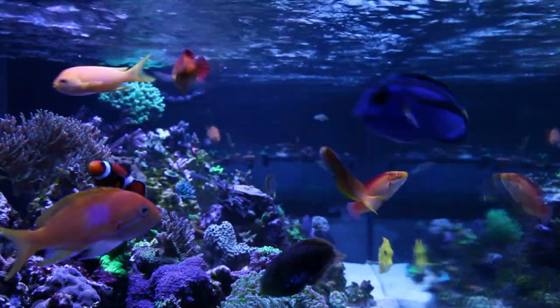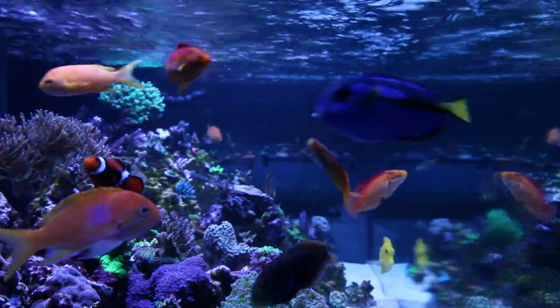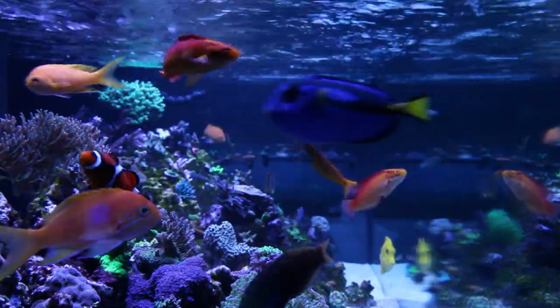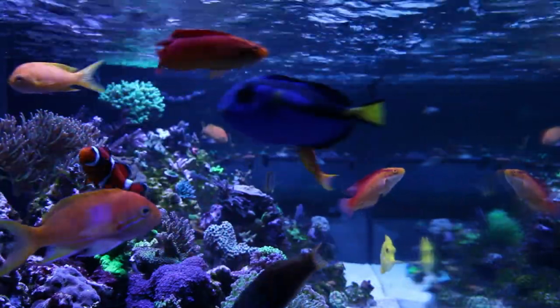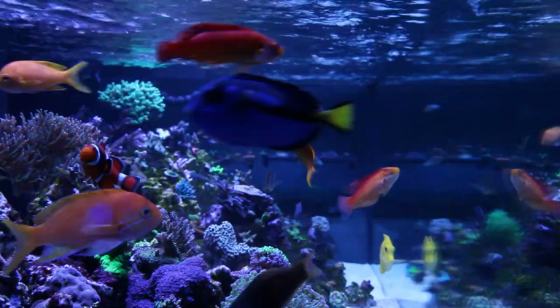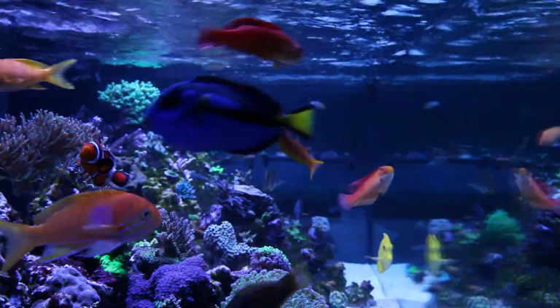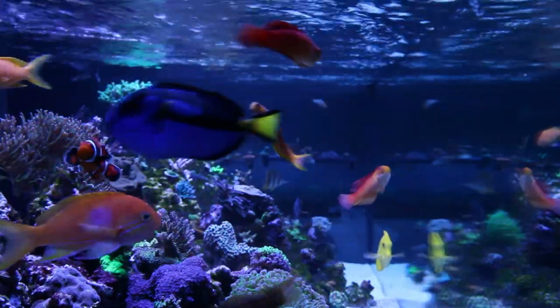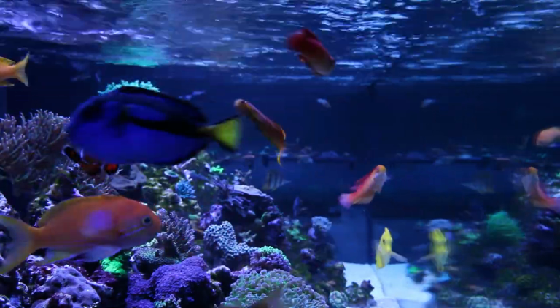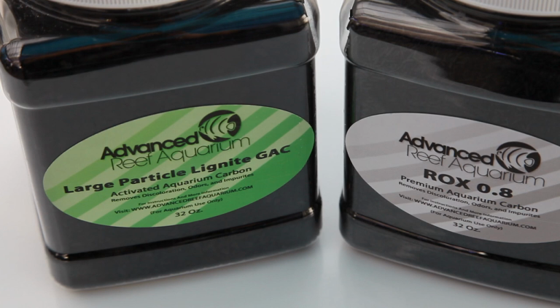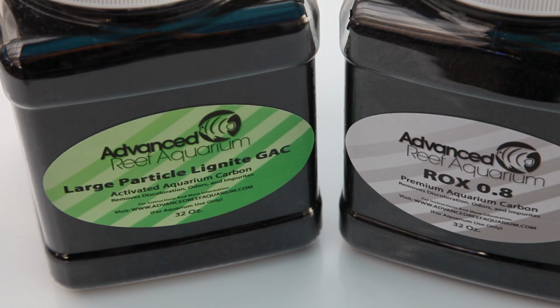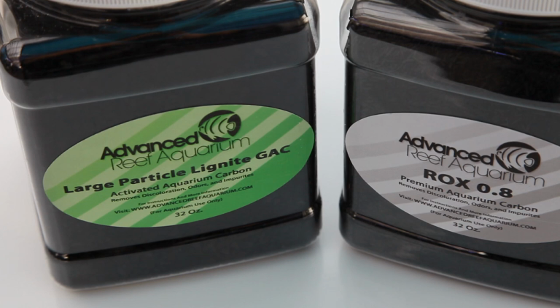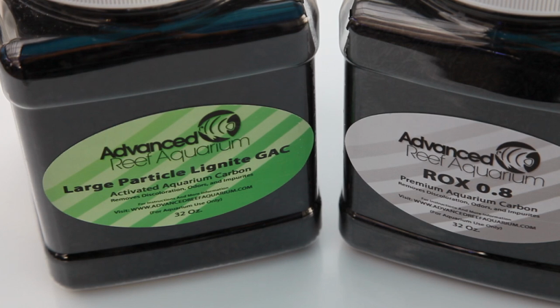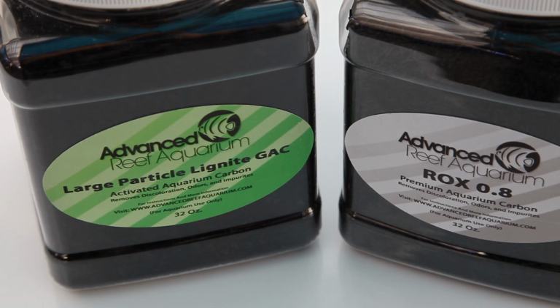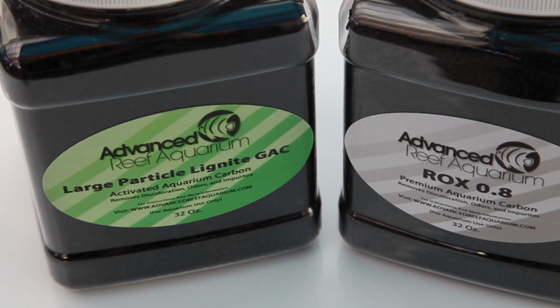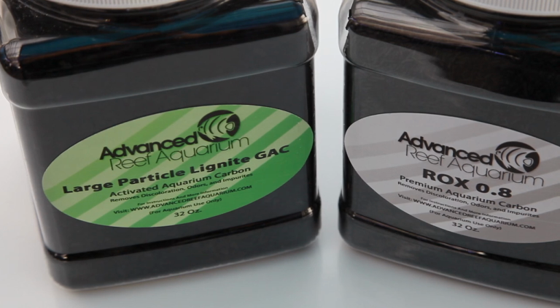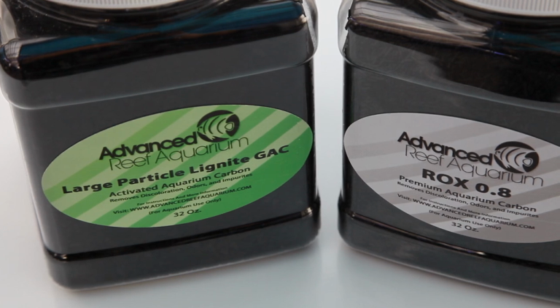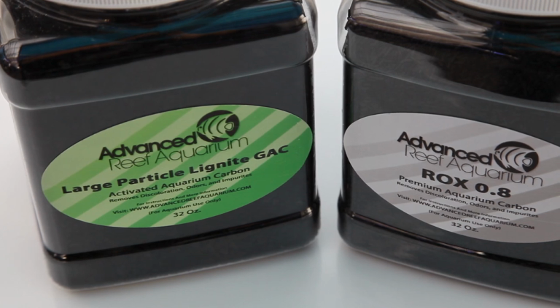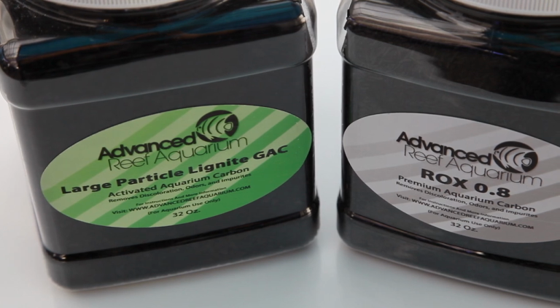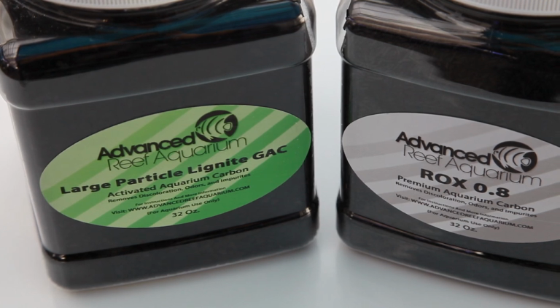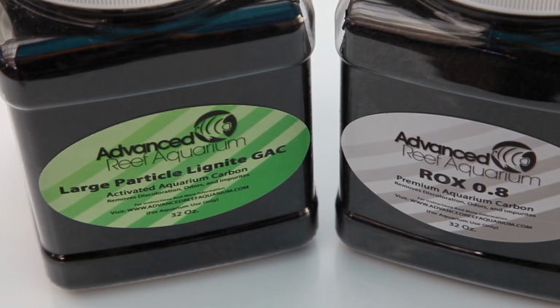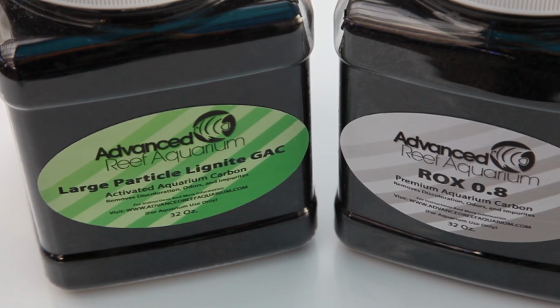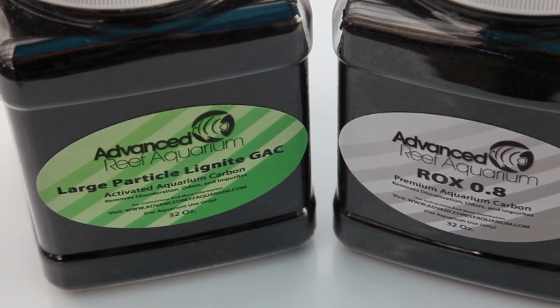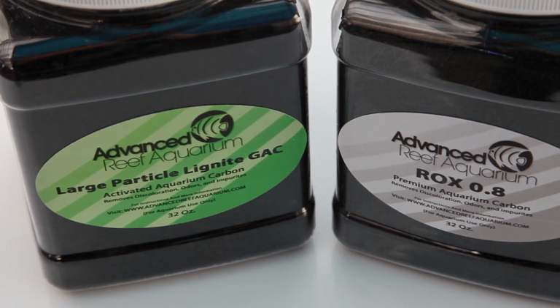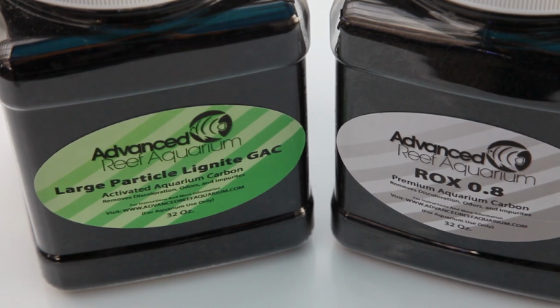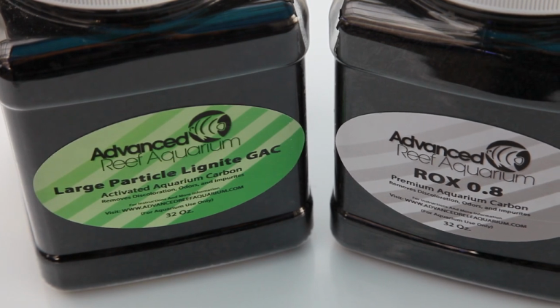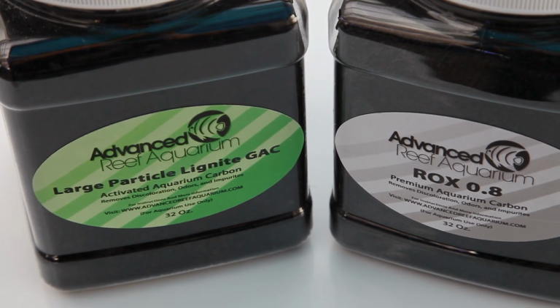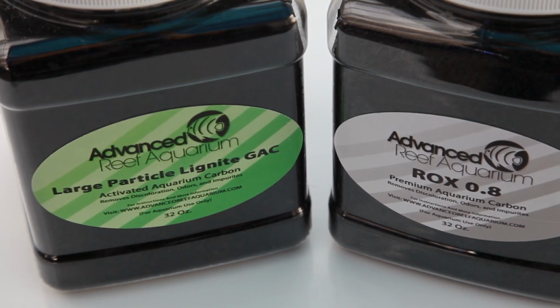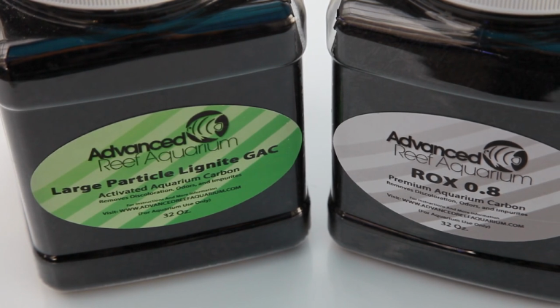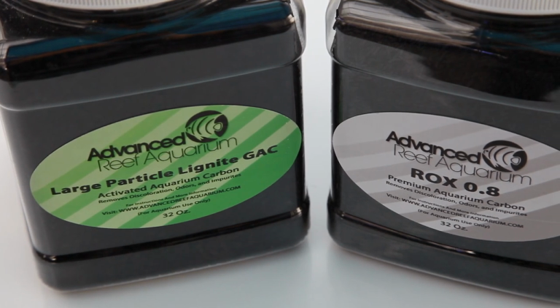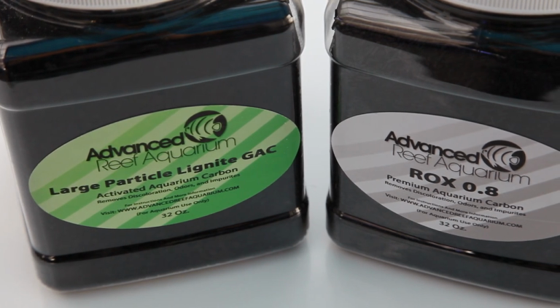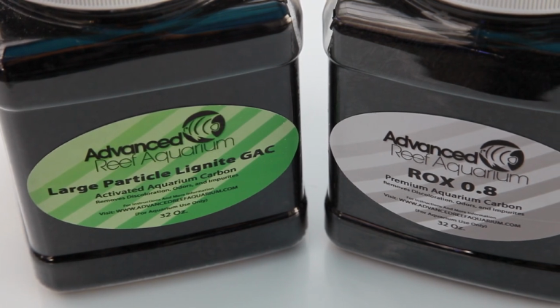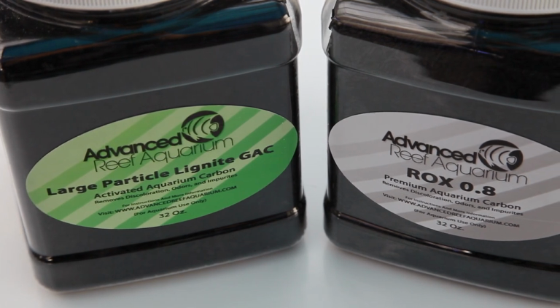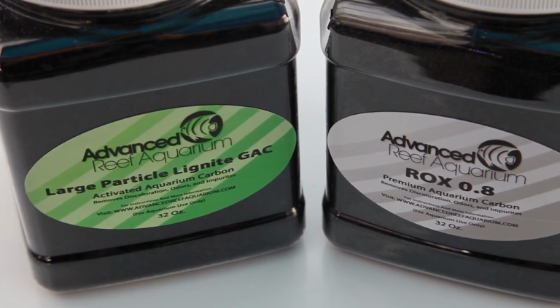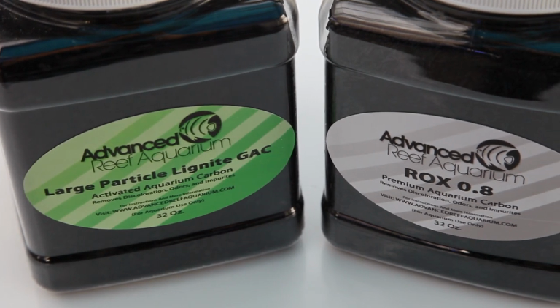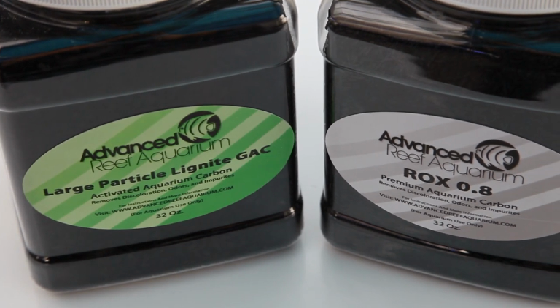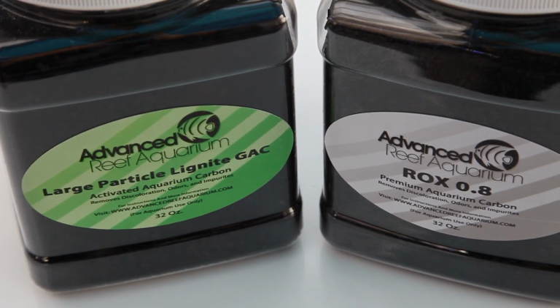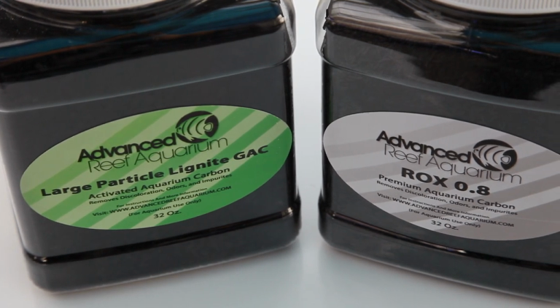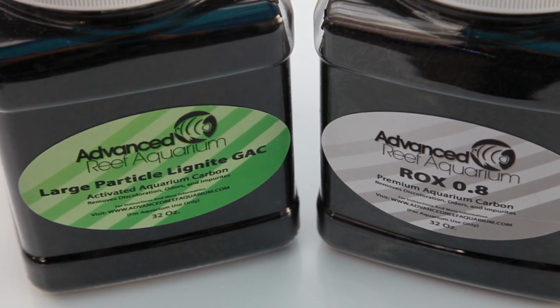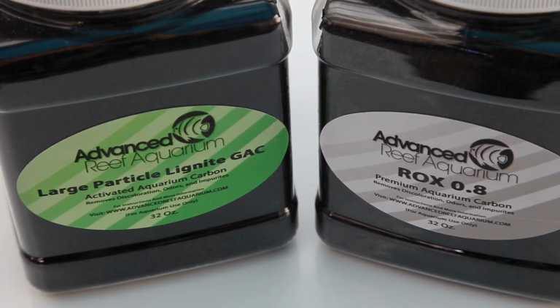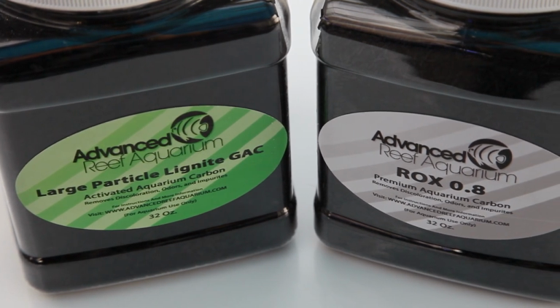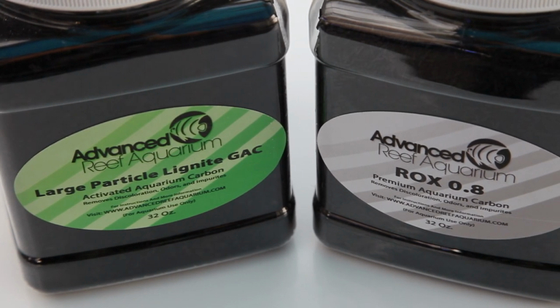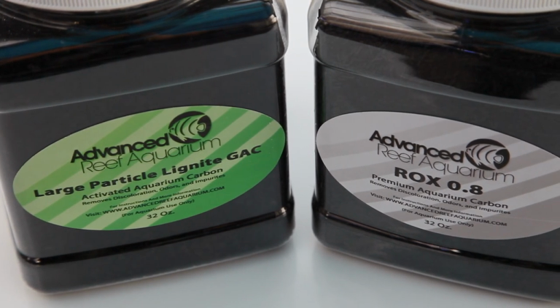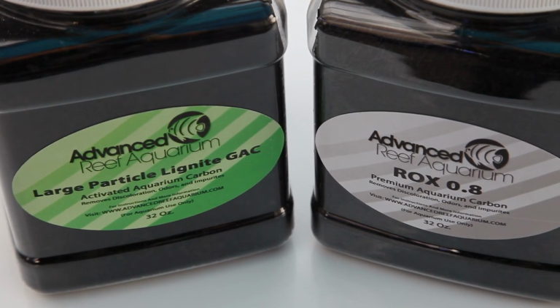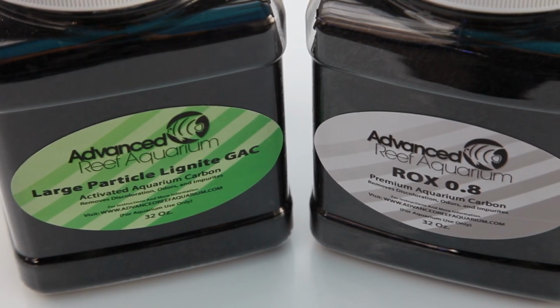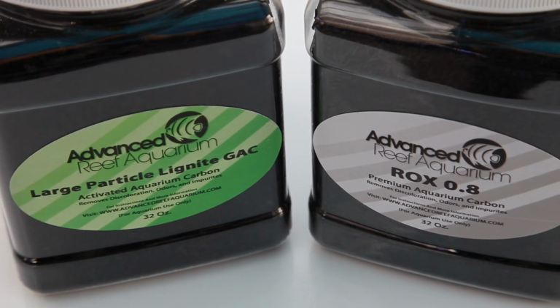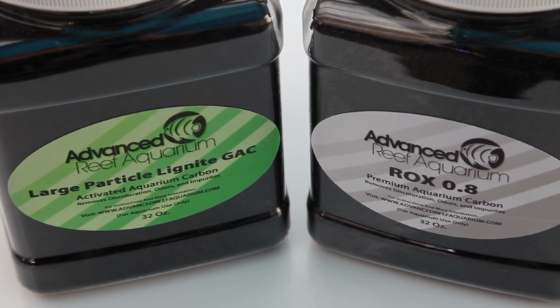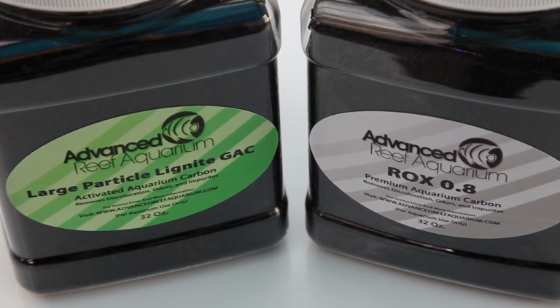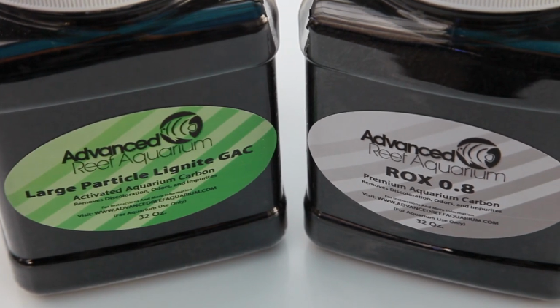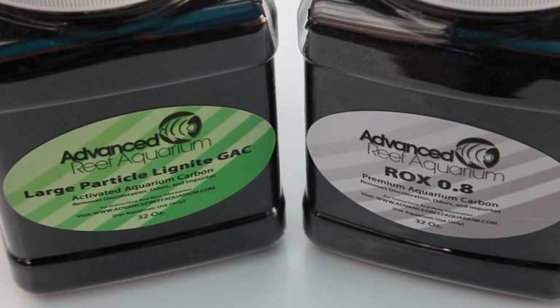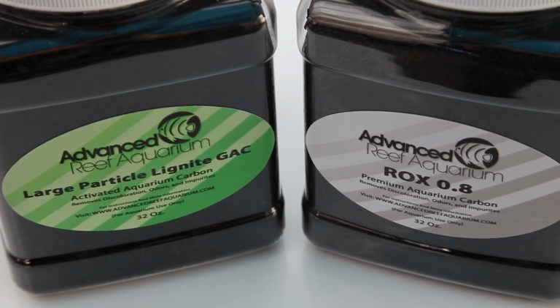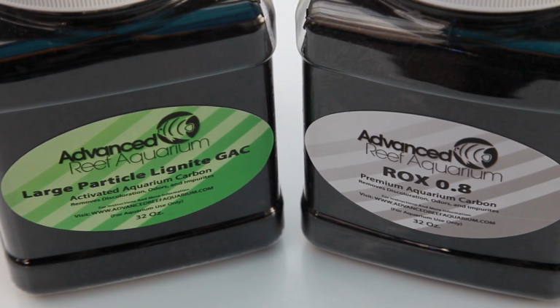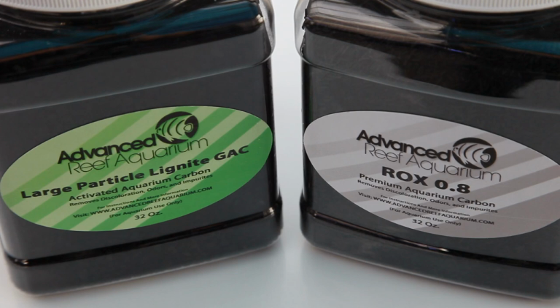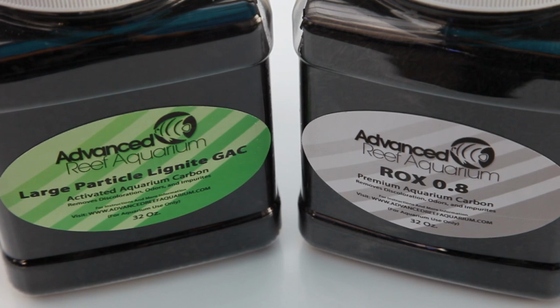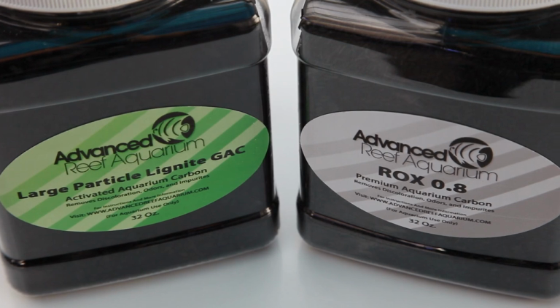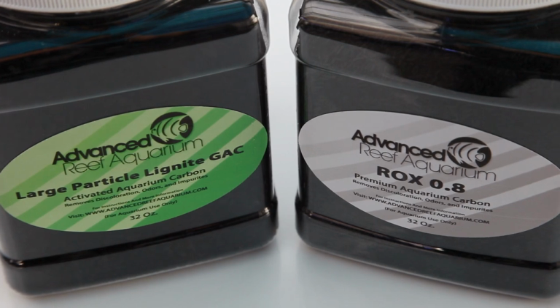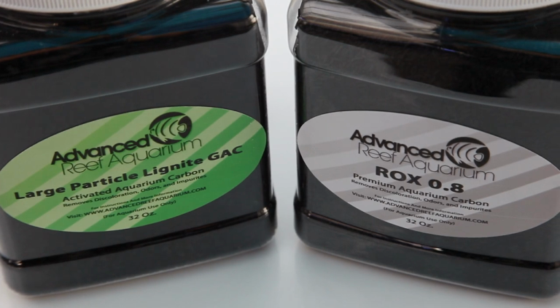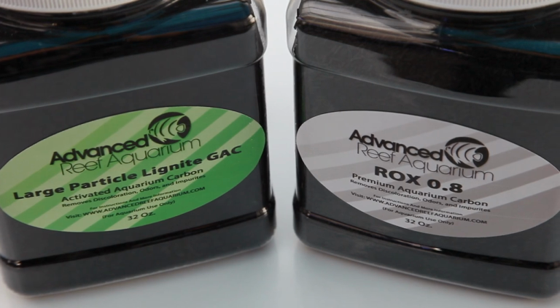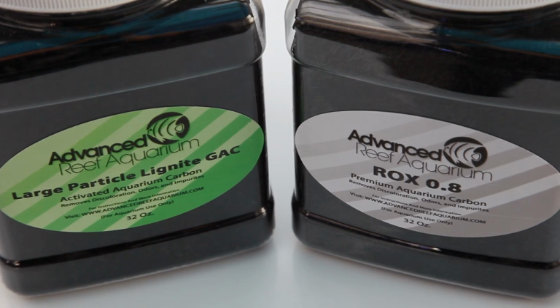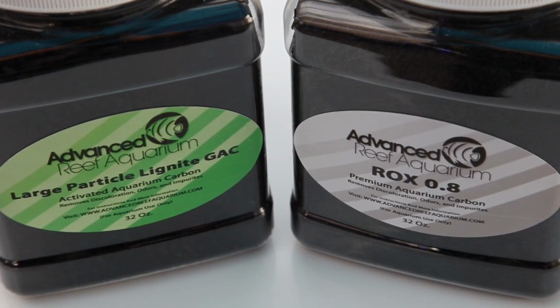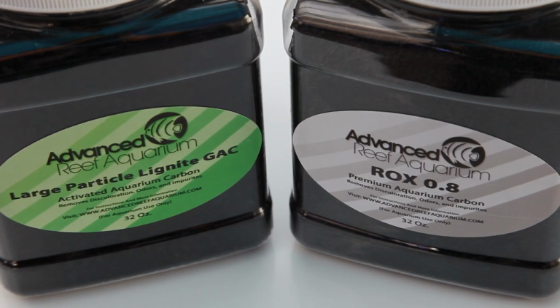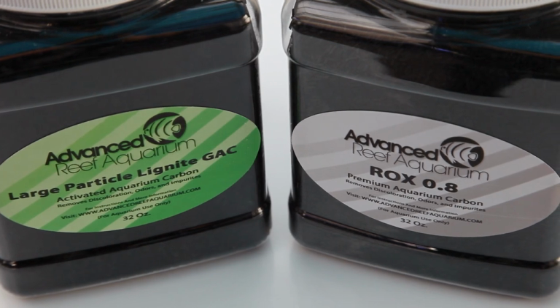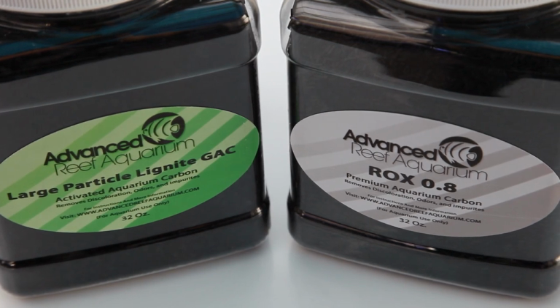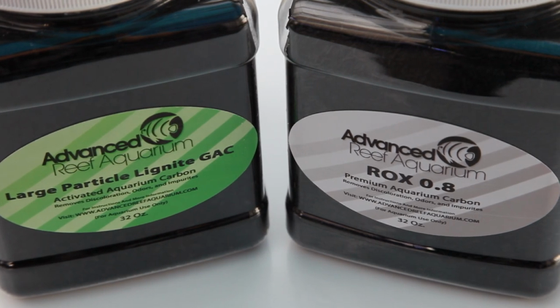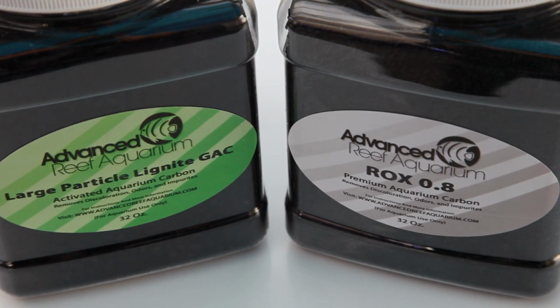There are two types of carbon we carry: lignite and rocks. They're both very high quality products that outperform most aquarium grade carbons.